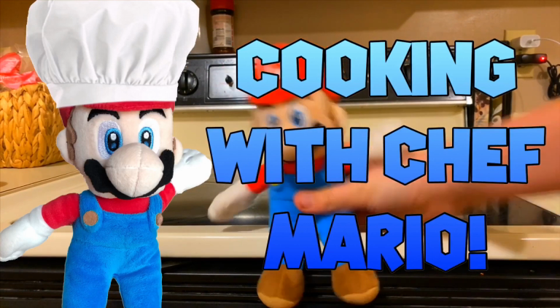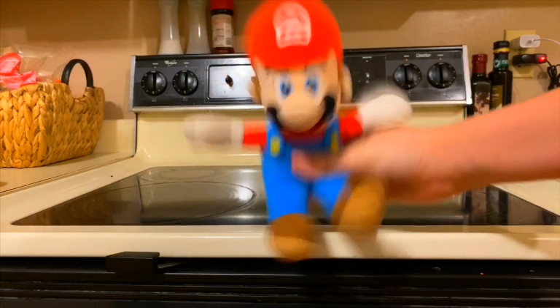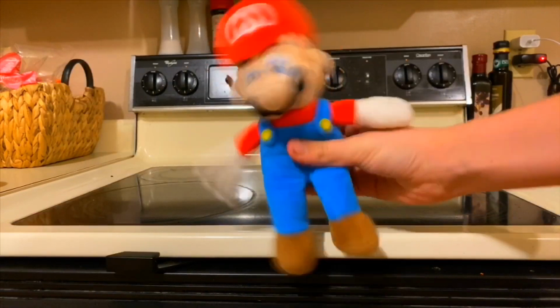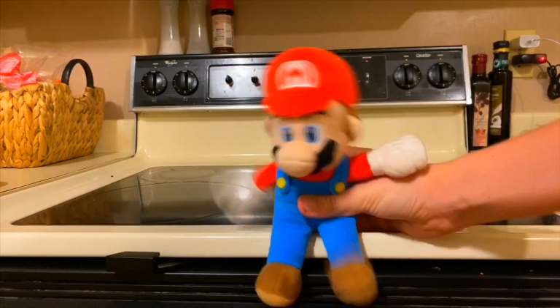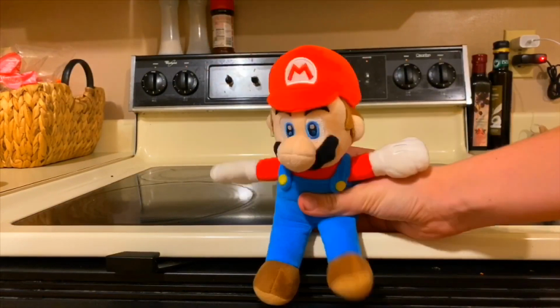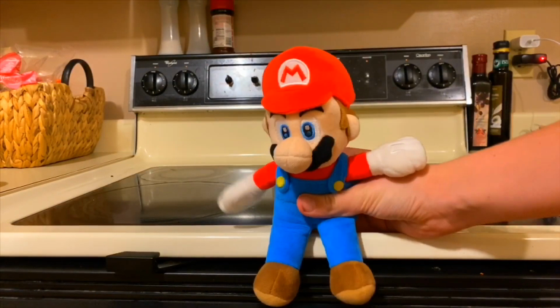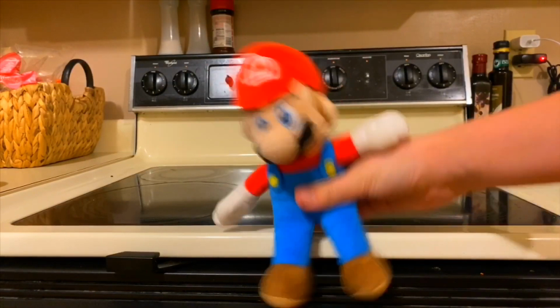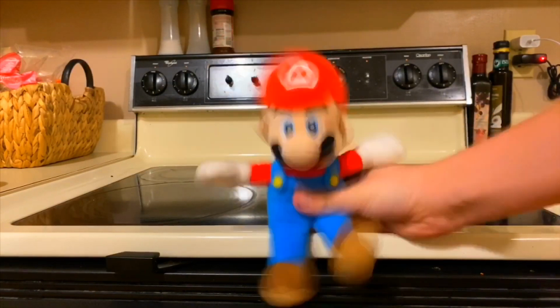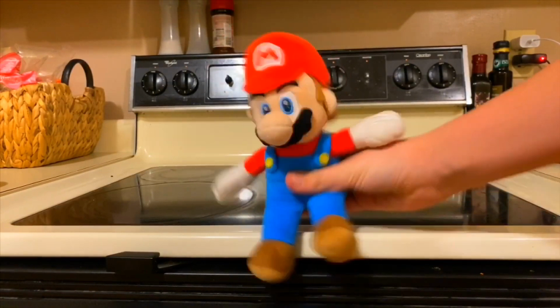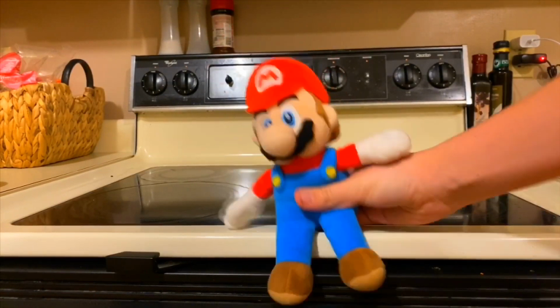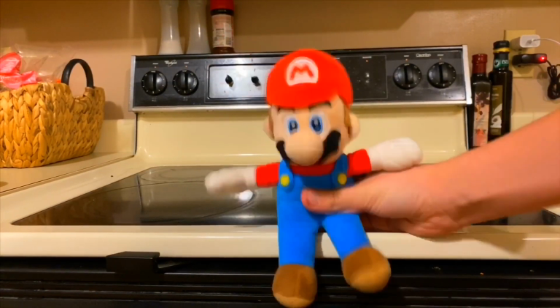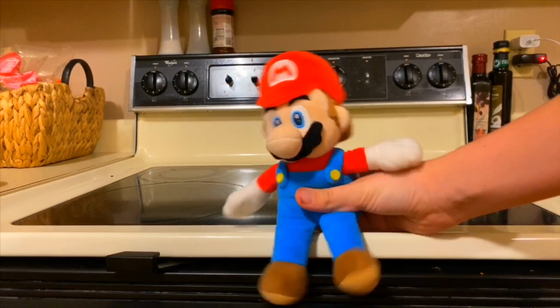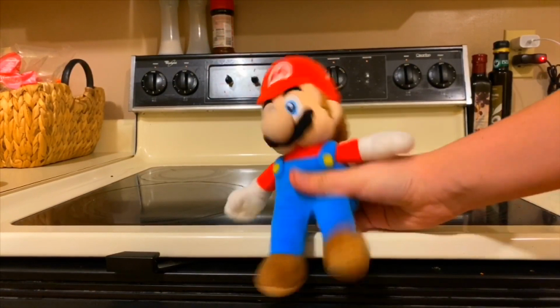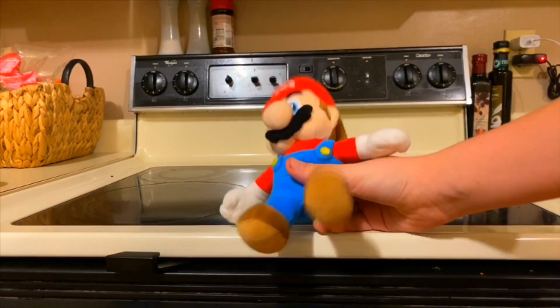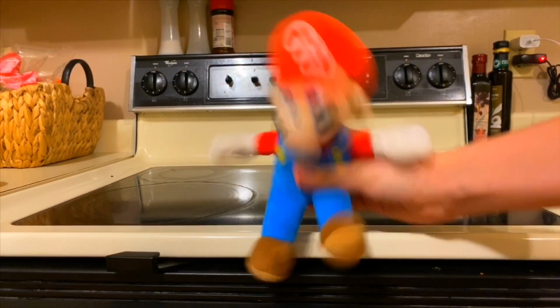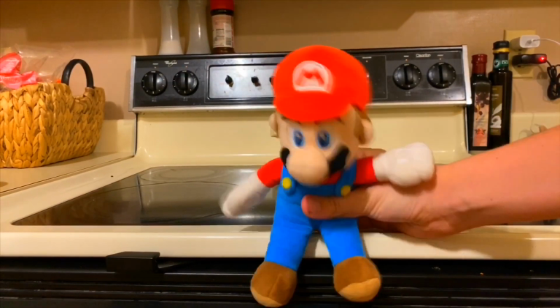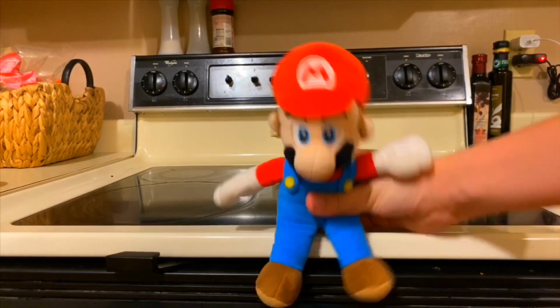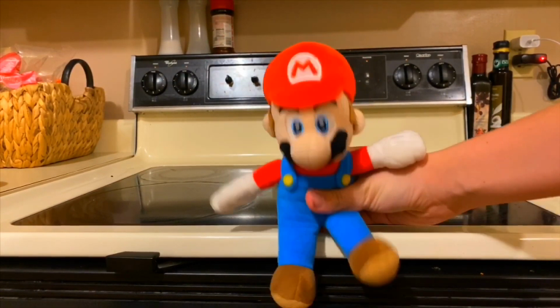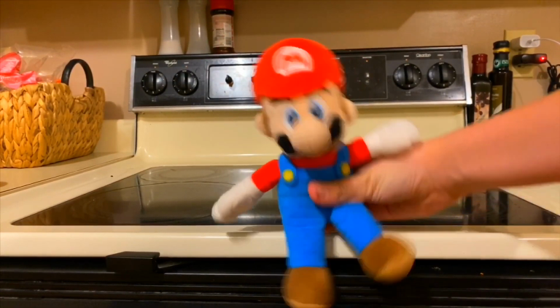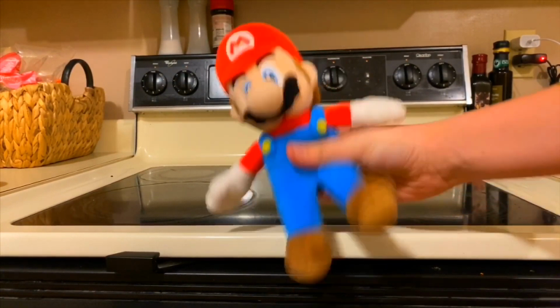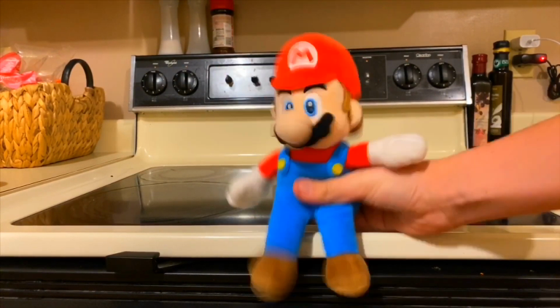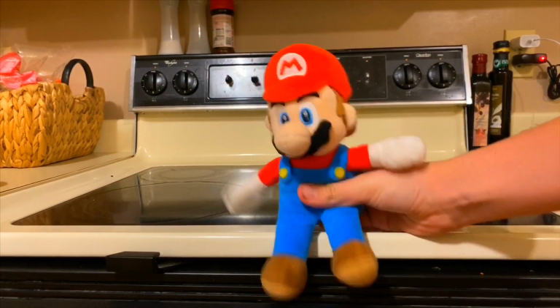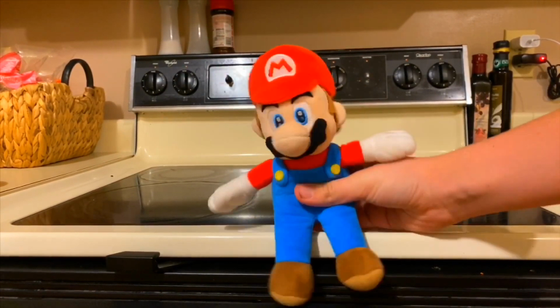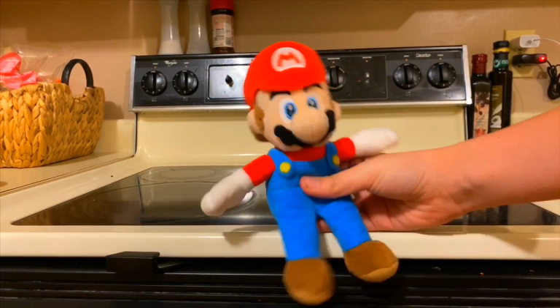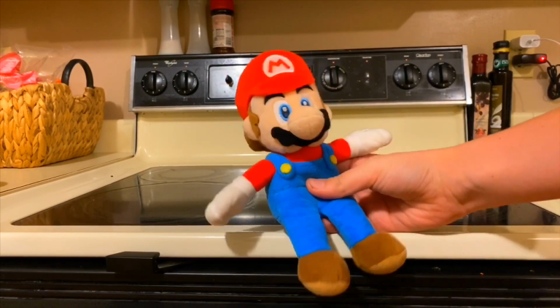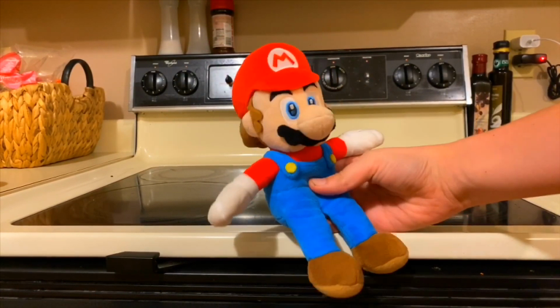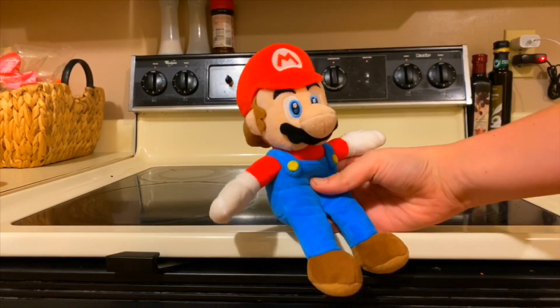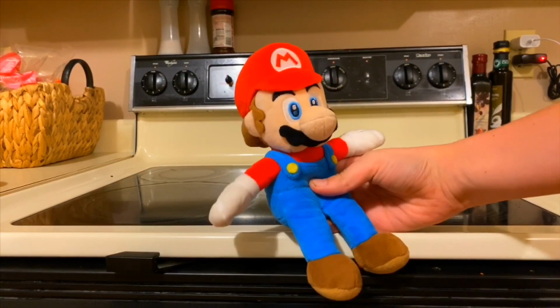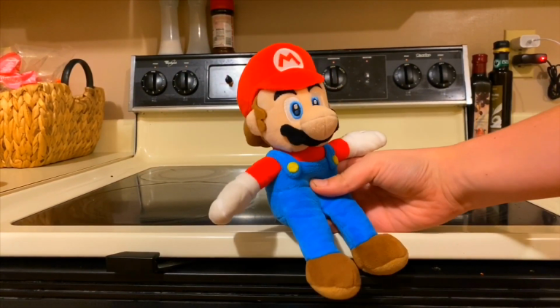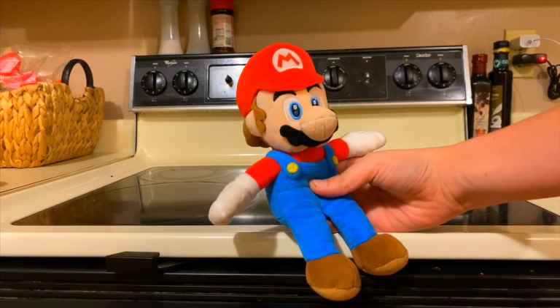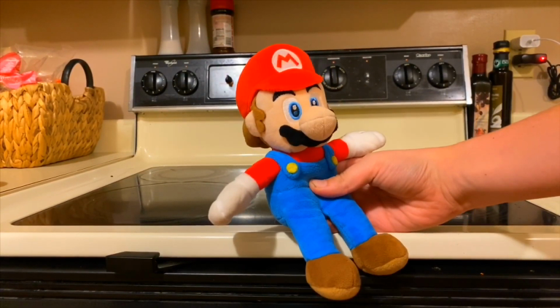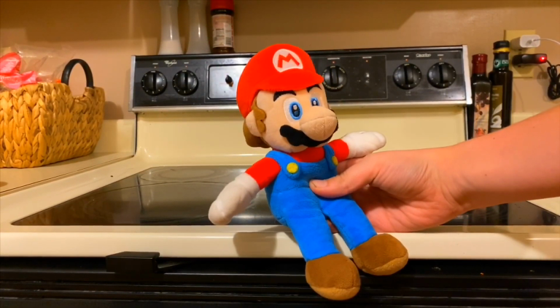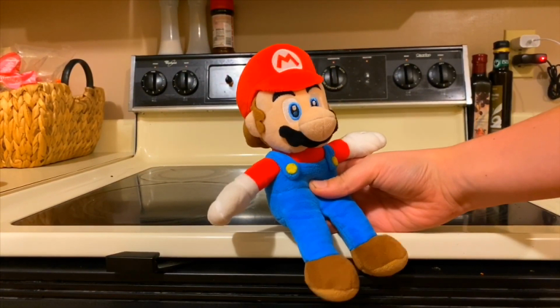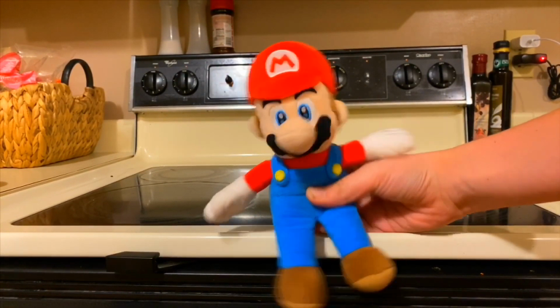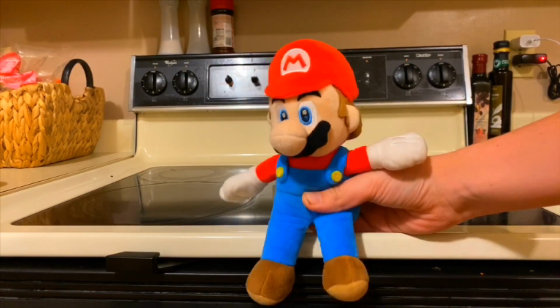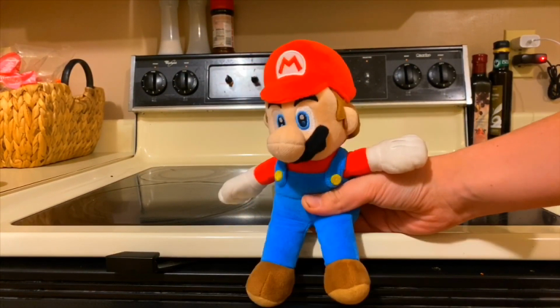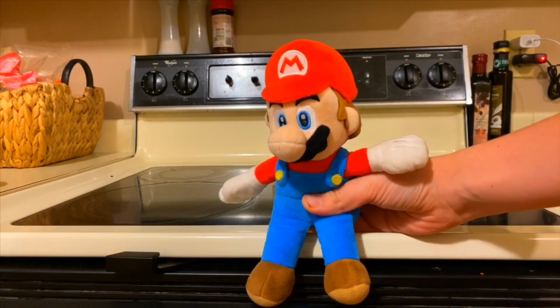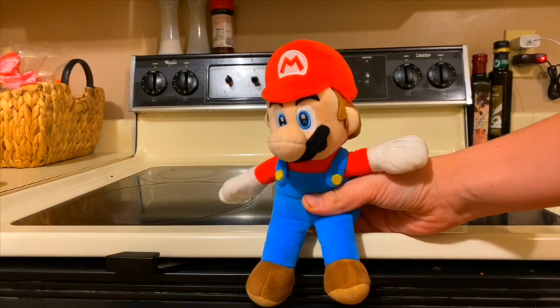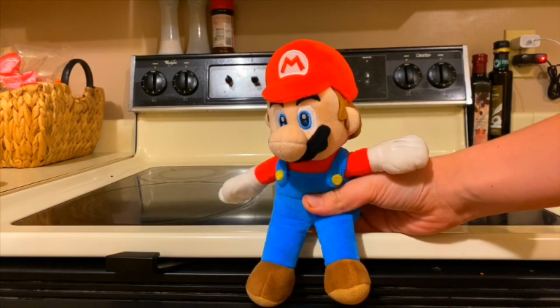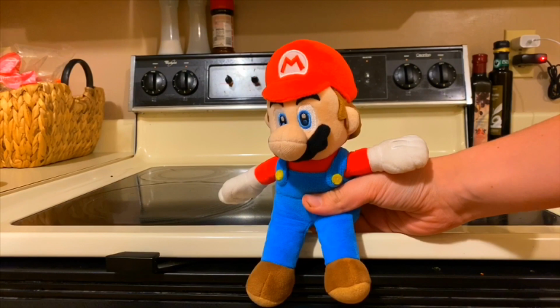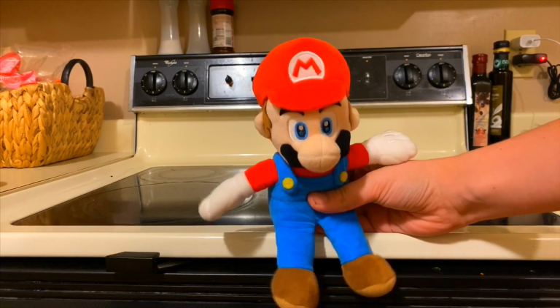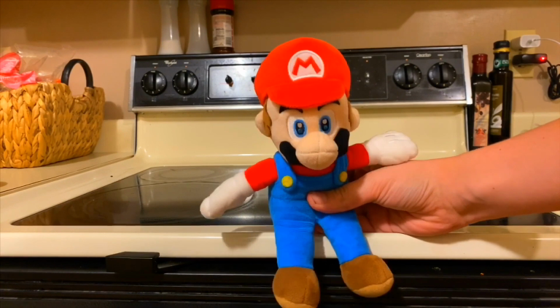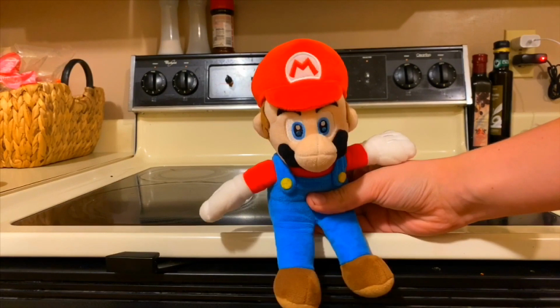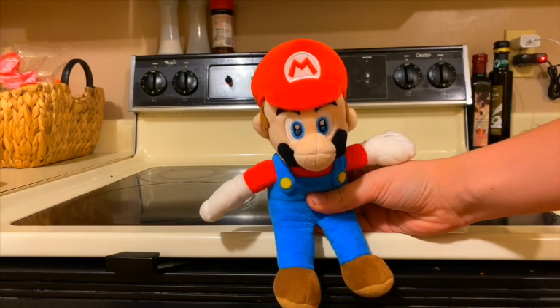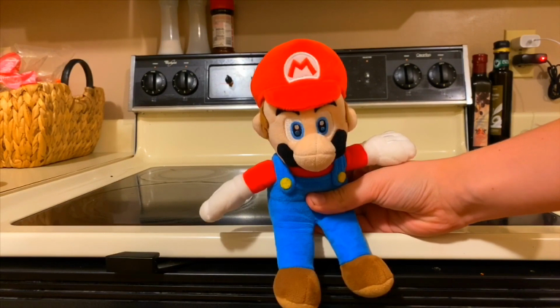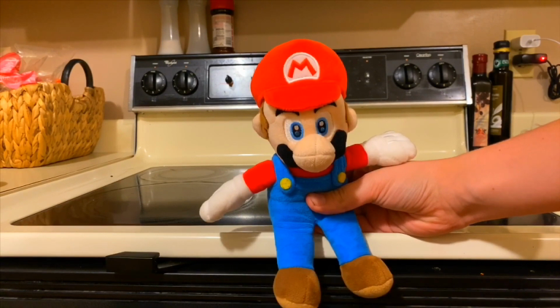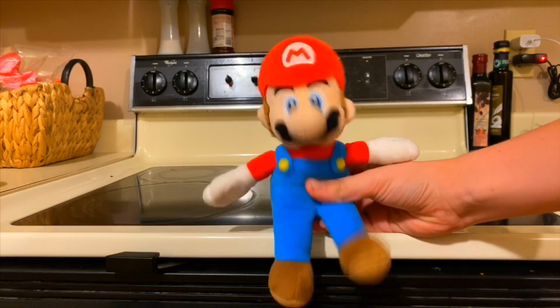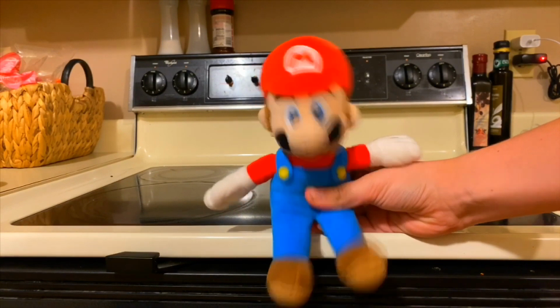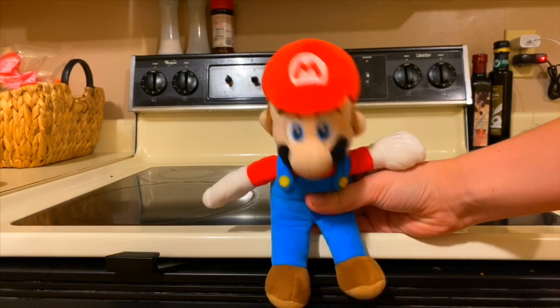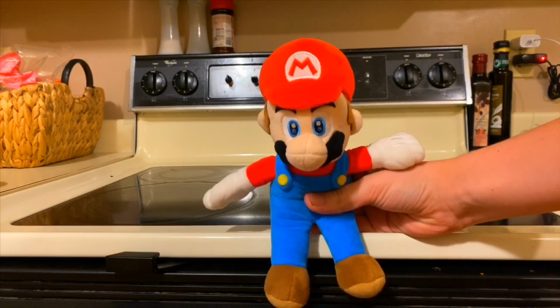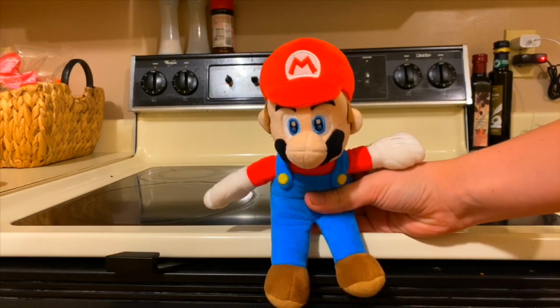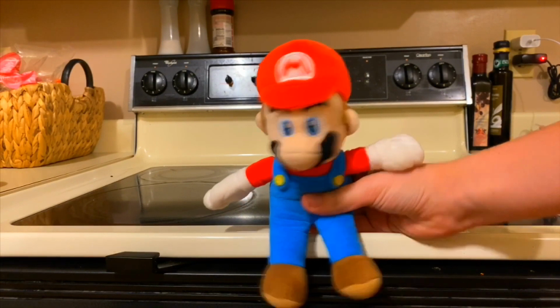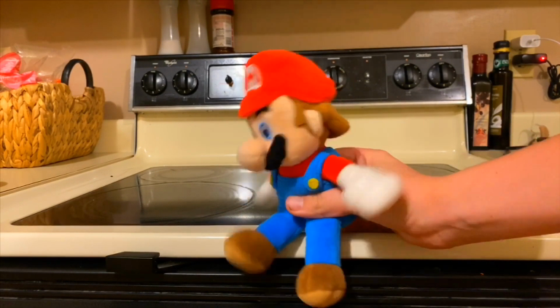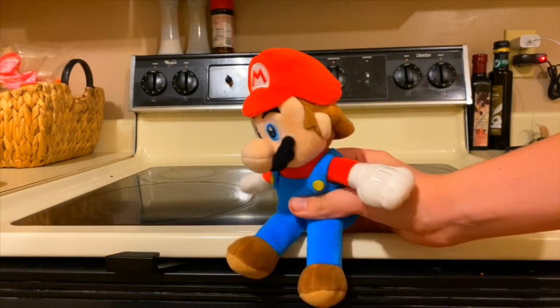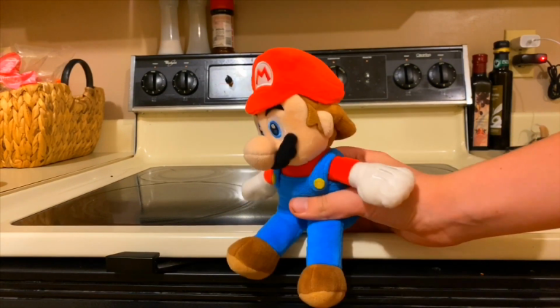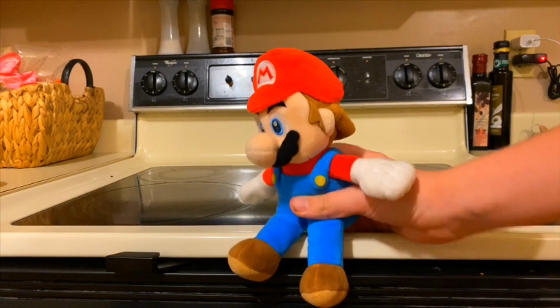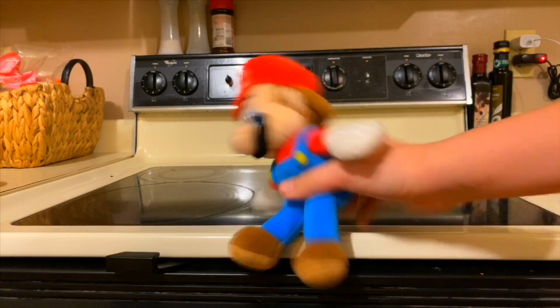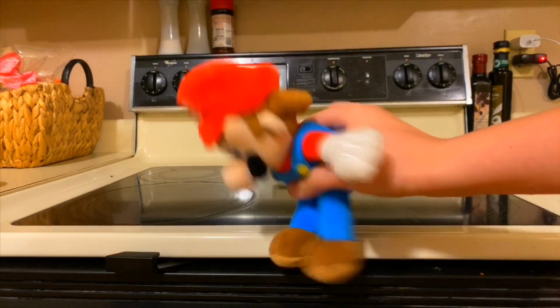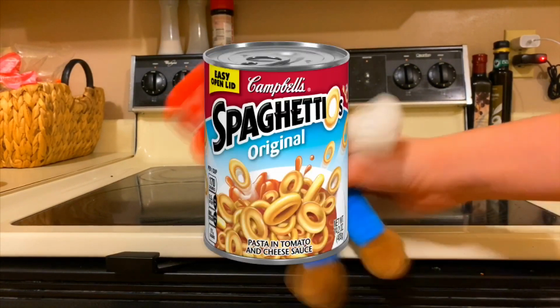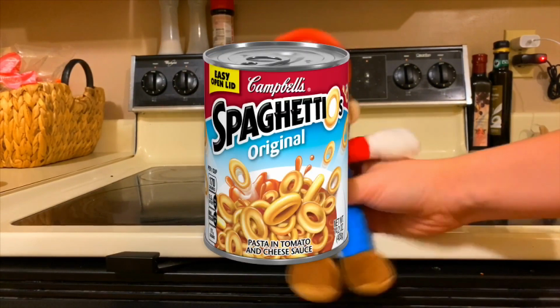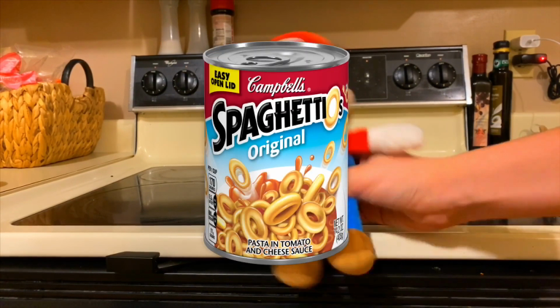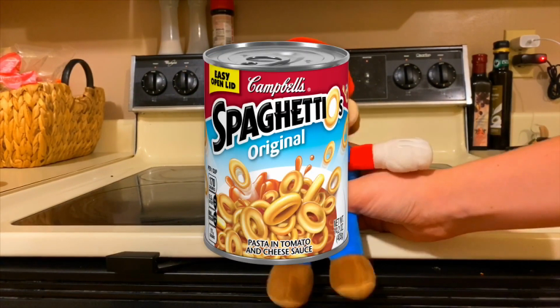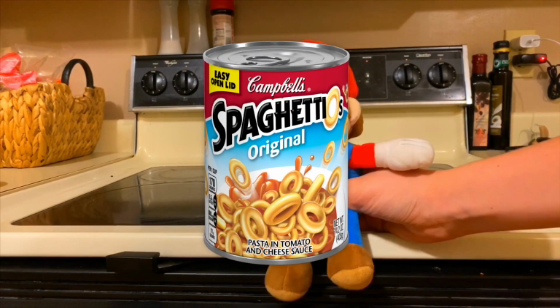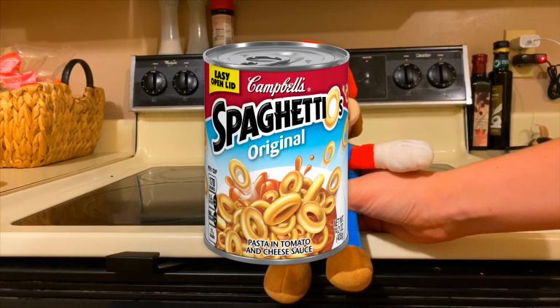Today, we're going to be making everybody's favorite meal. Spaghetti-Os!